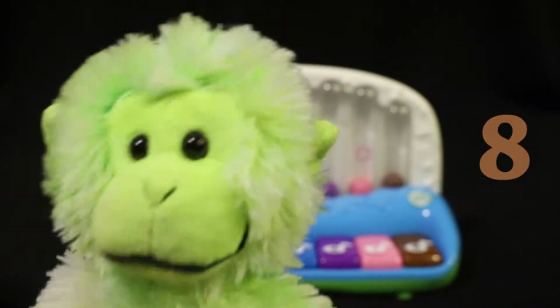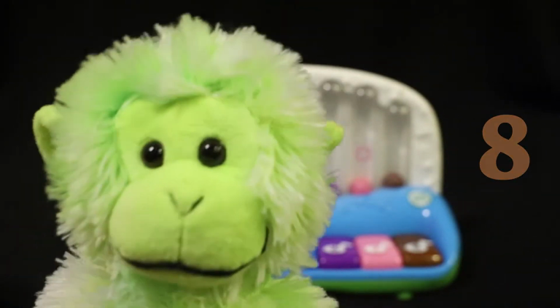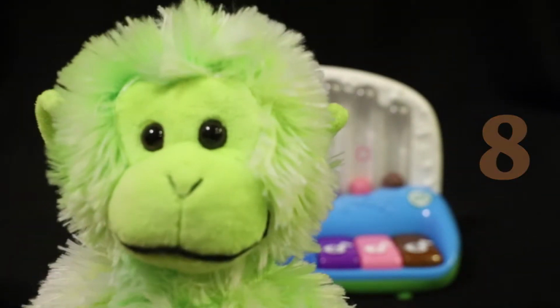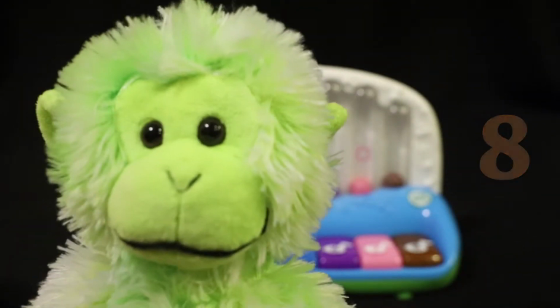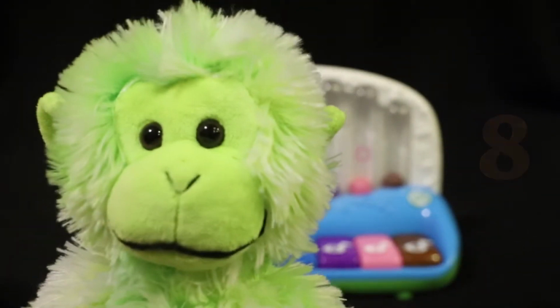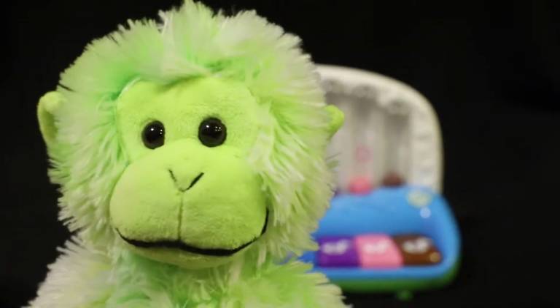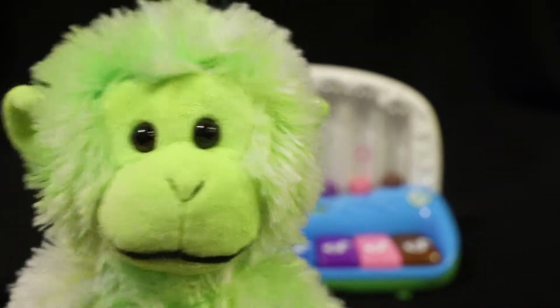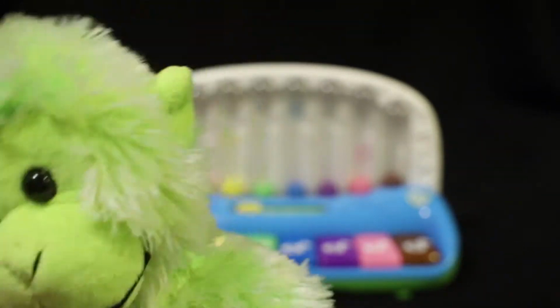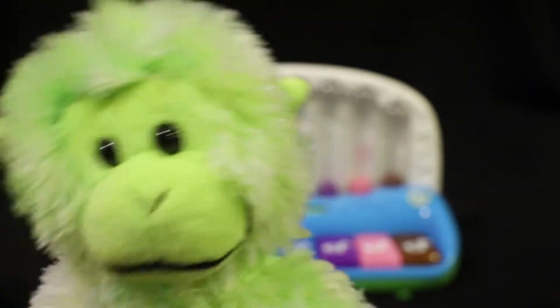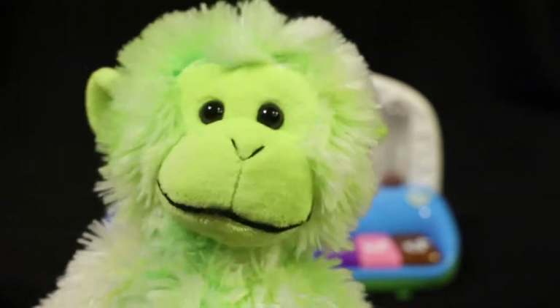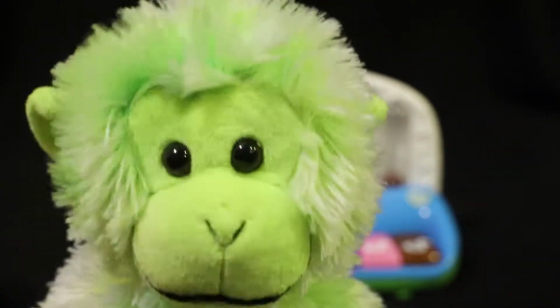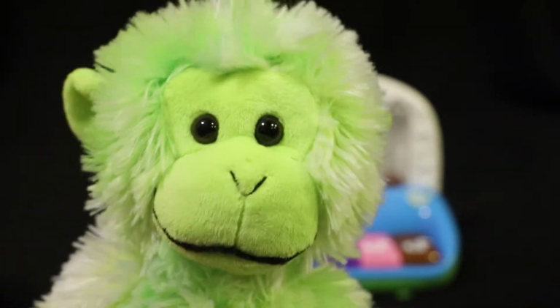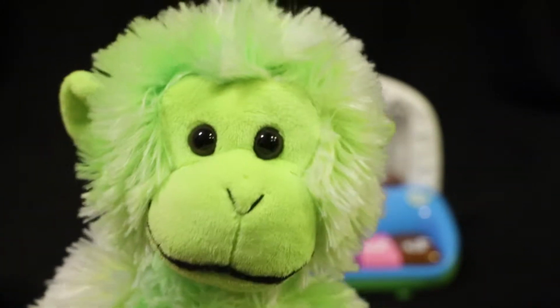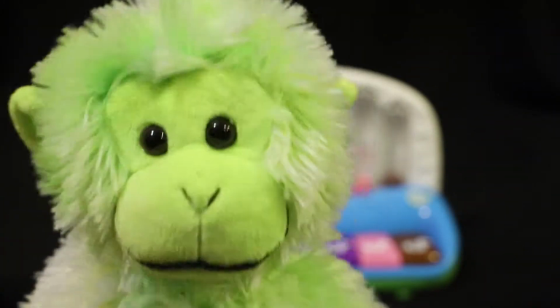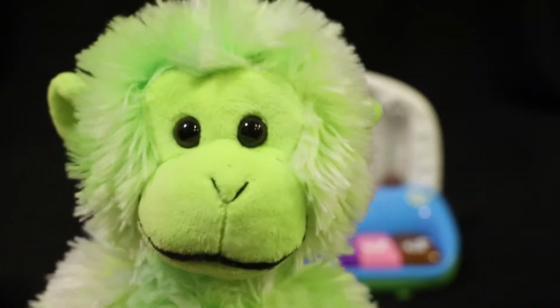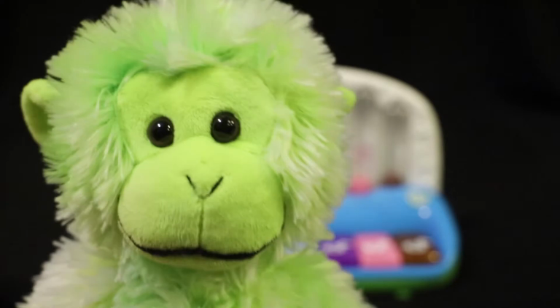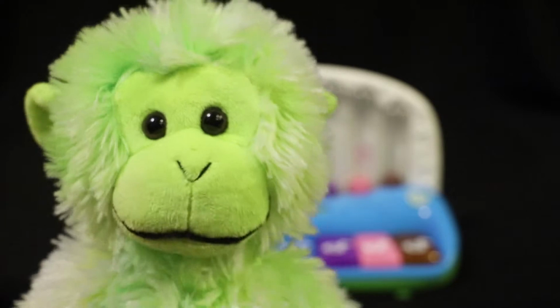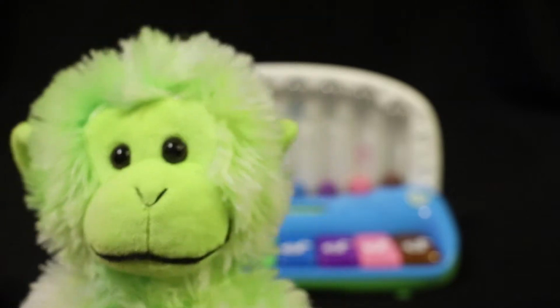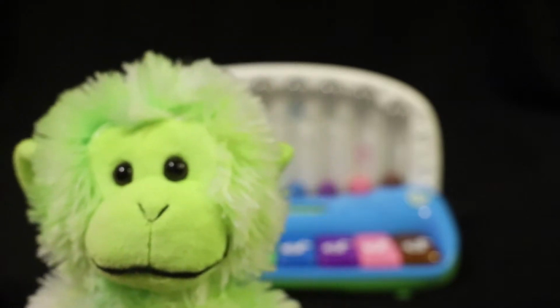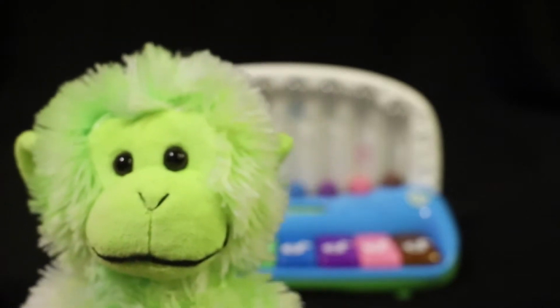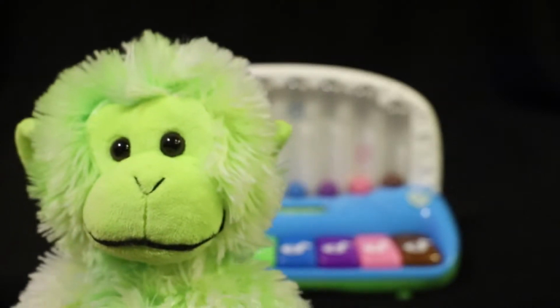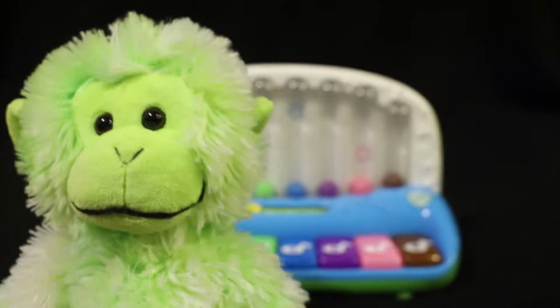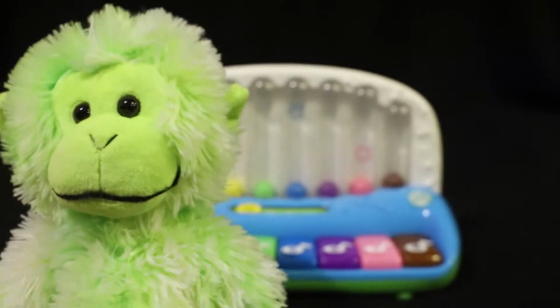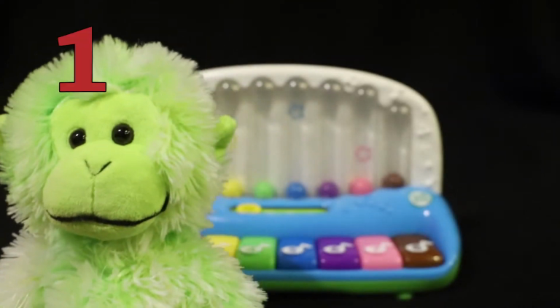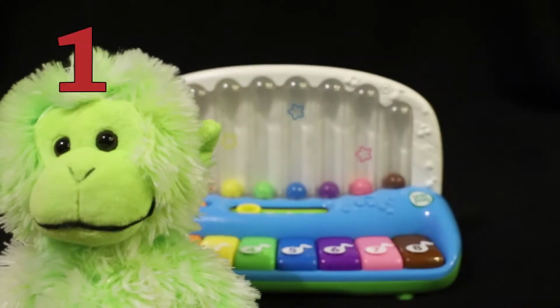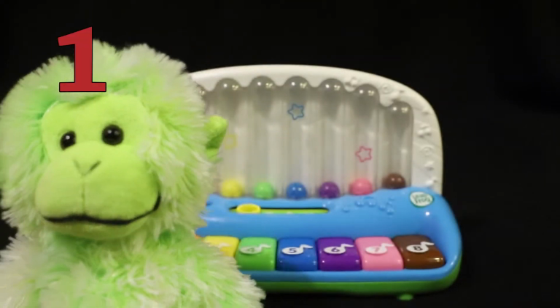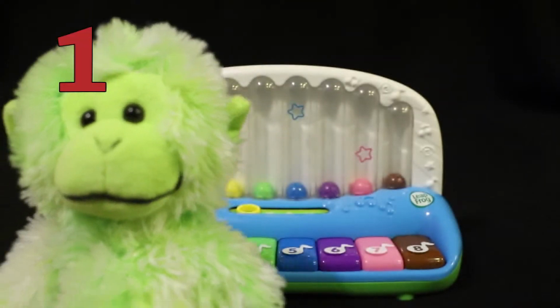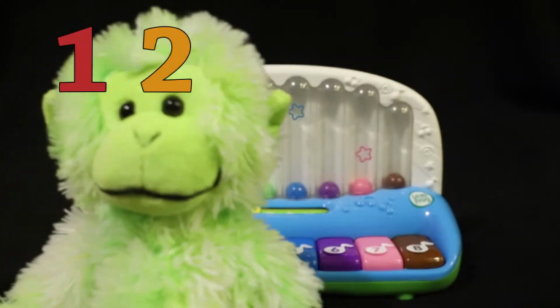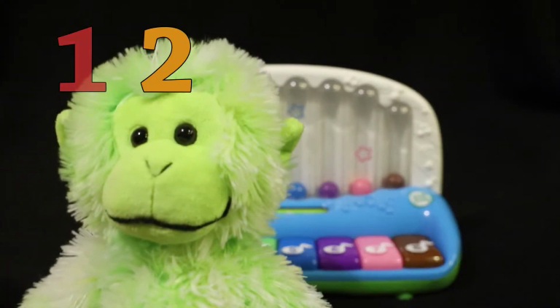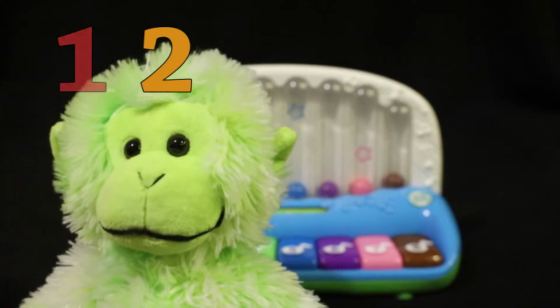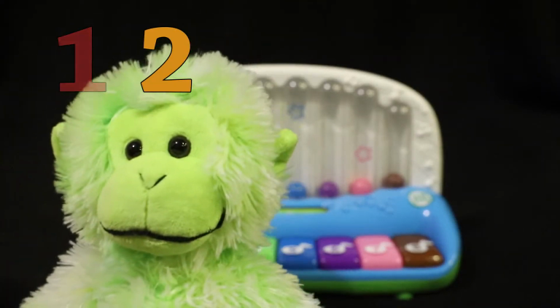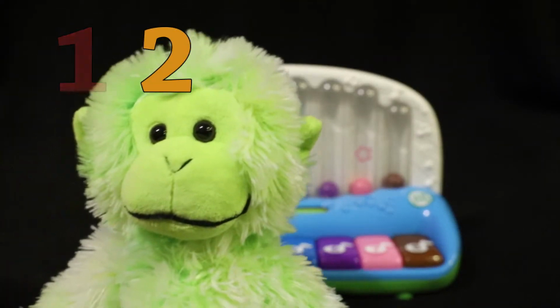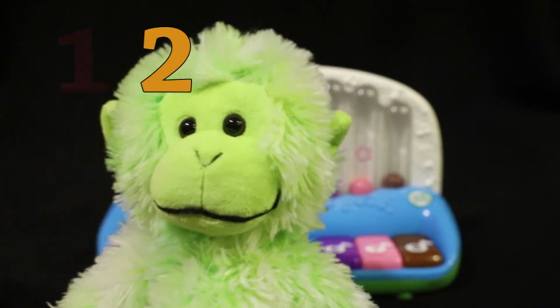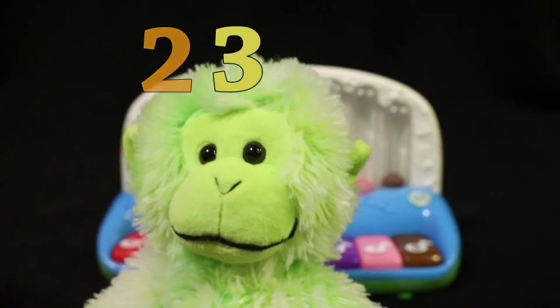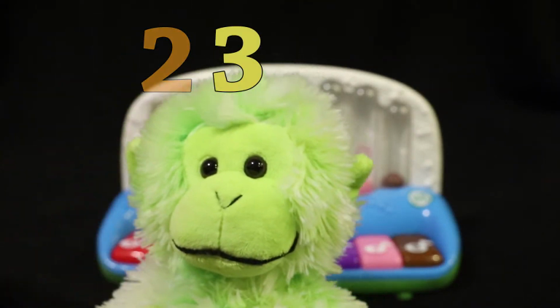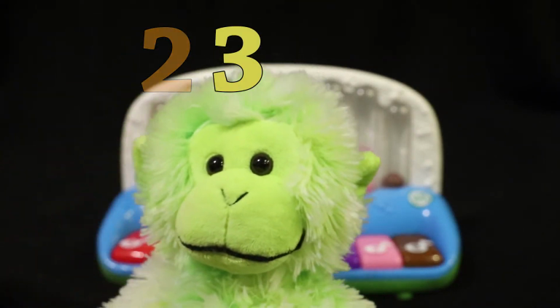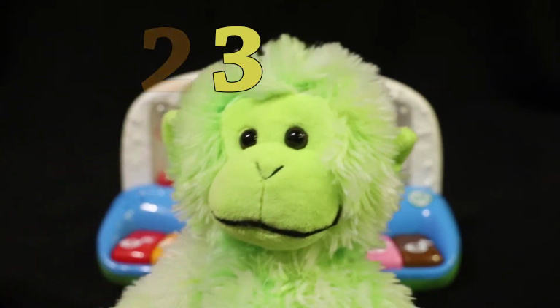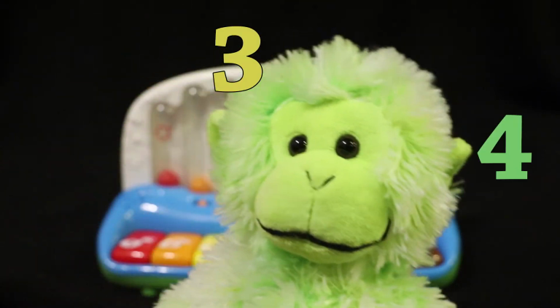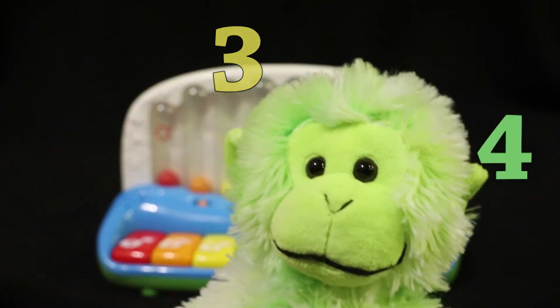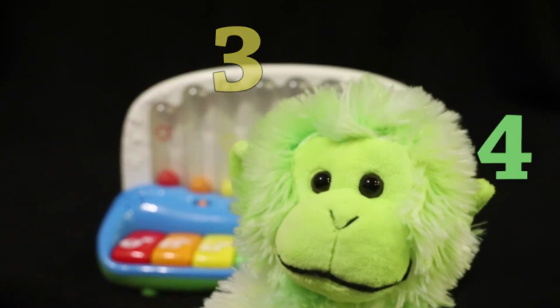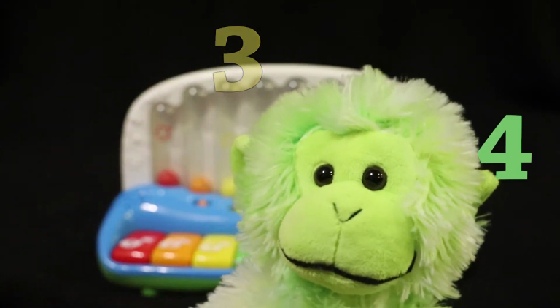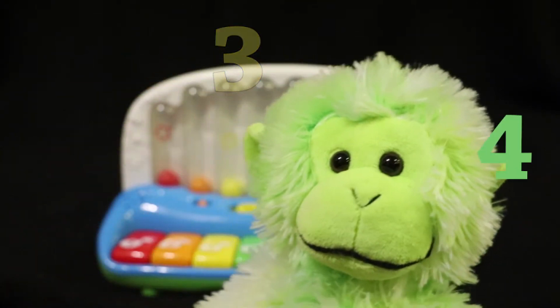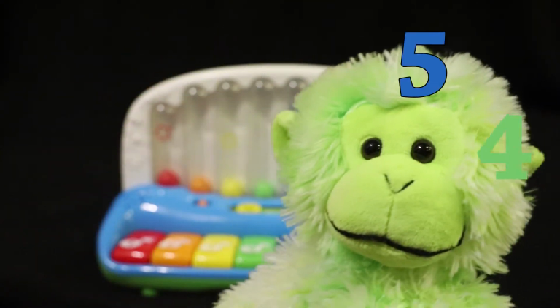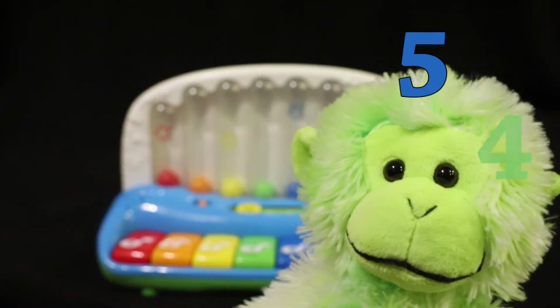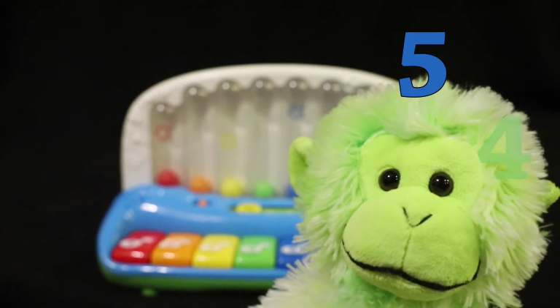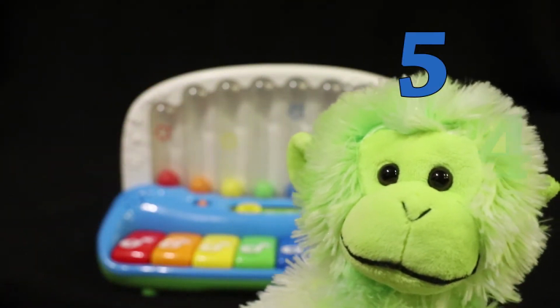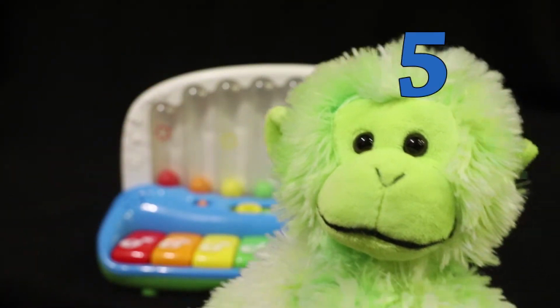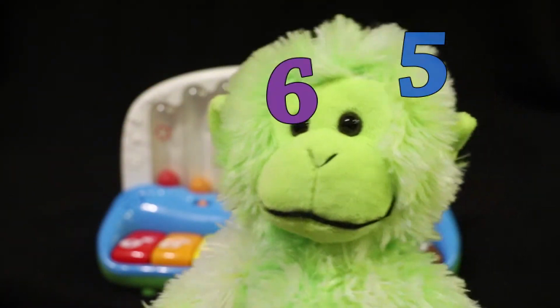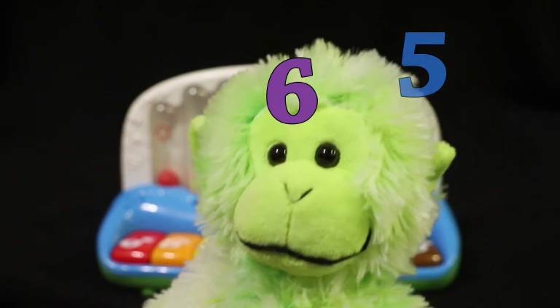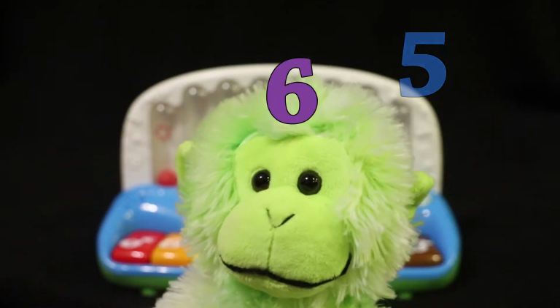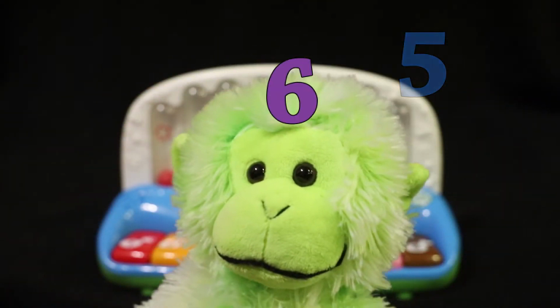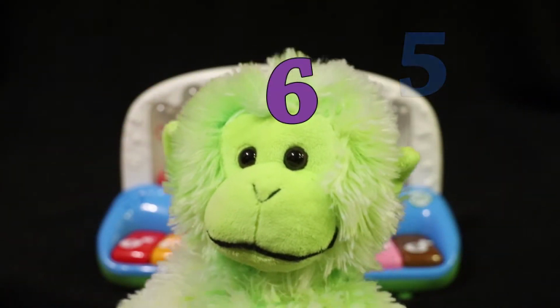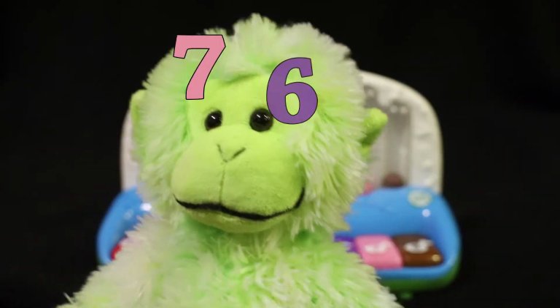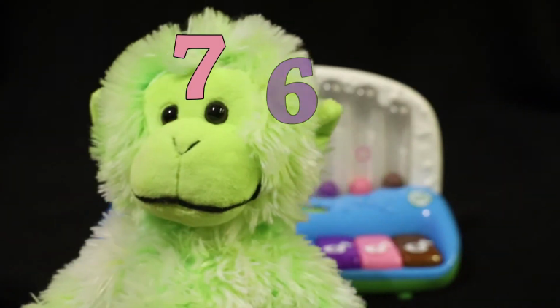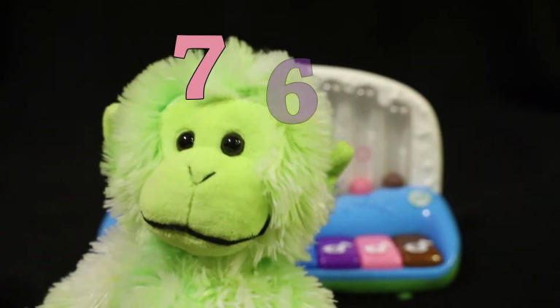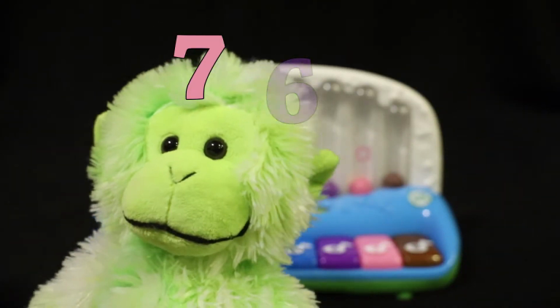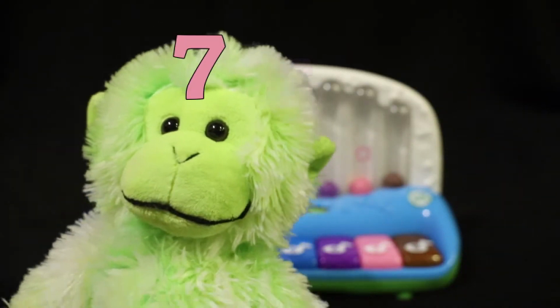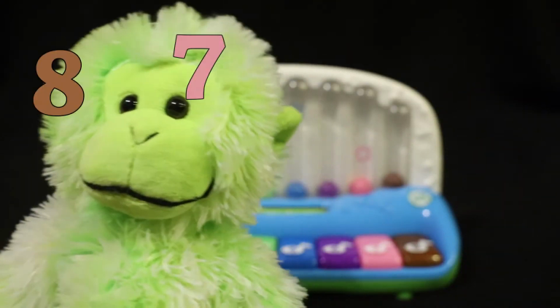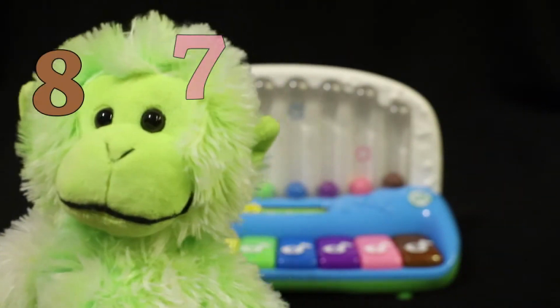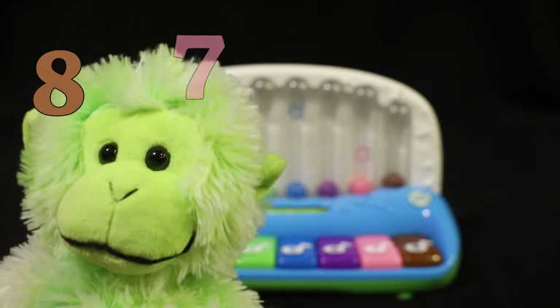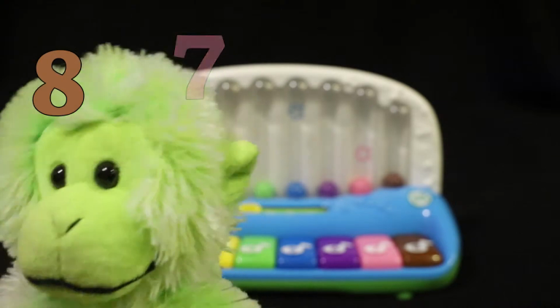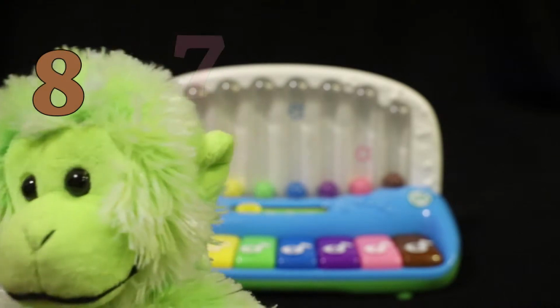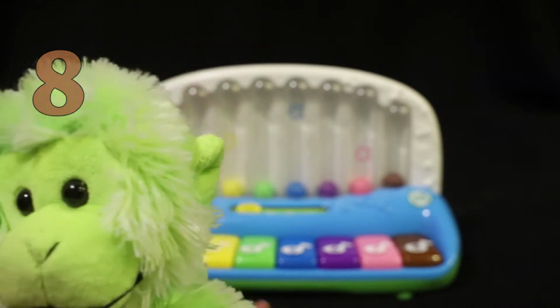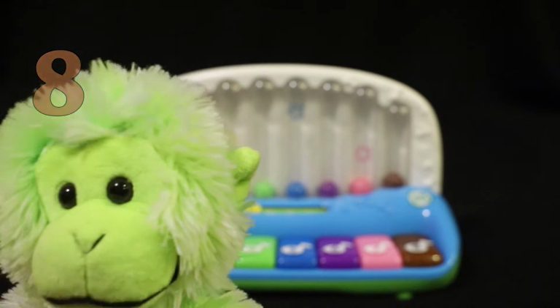Eight! Yay! Let's count: one, two, three, four, five, six, seven, eight.